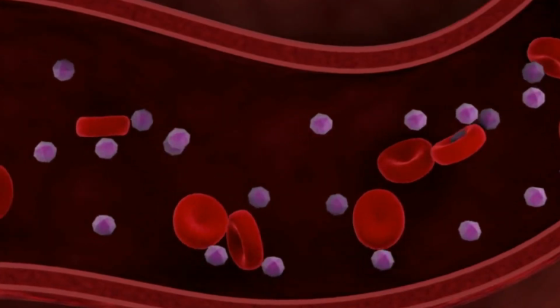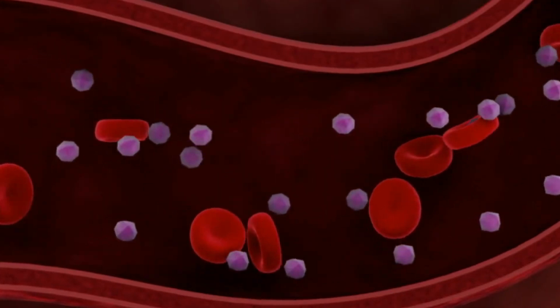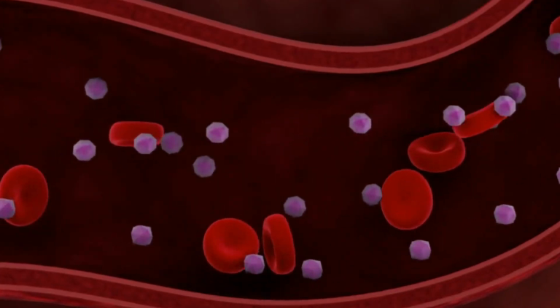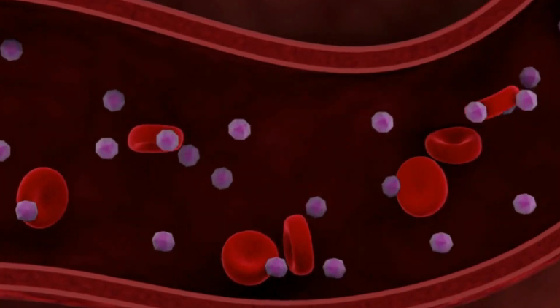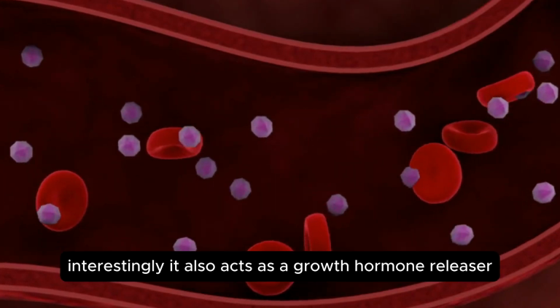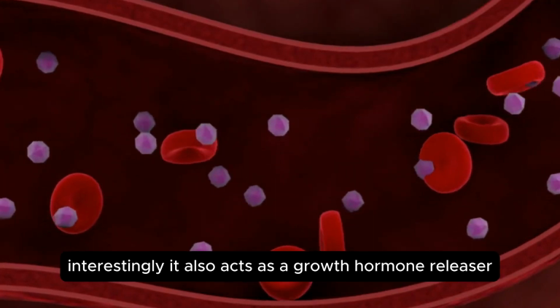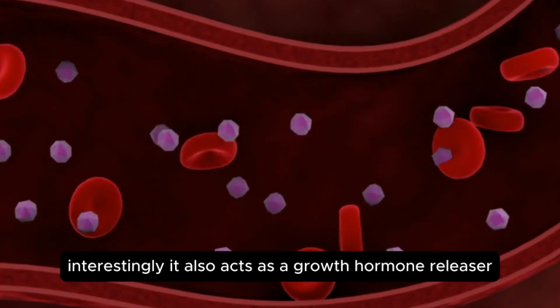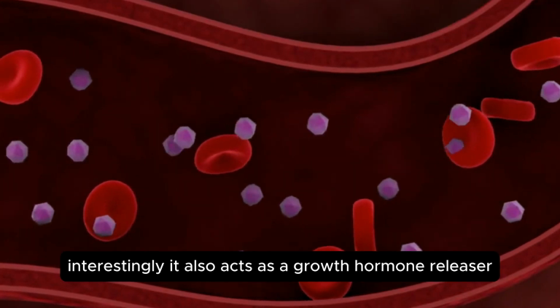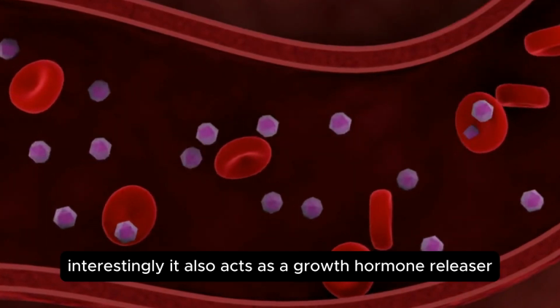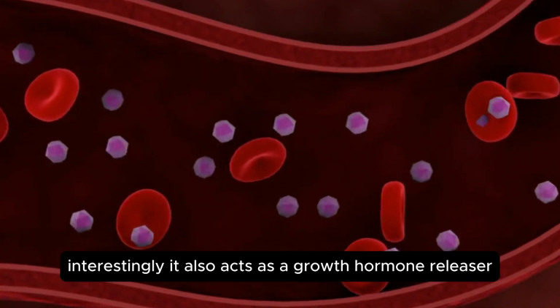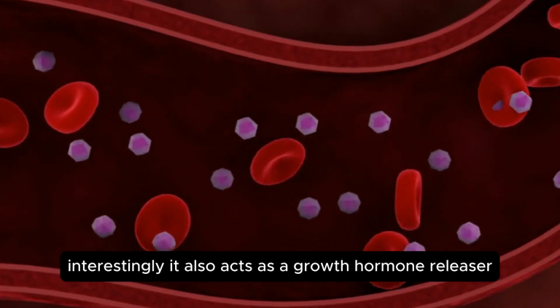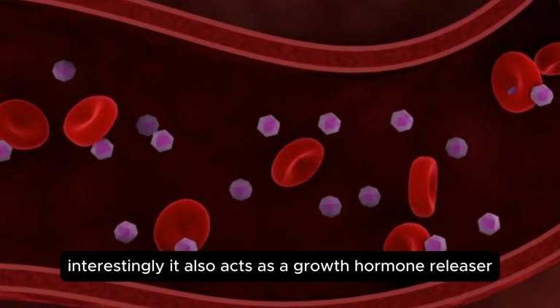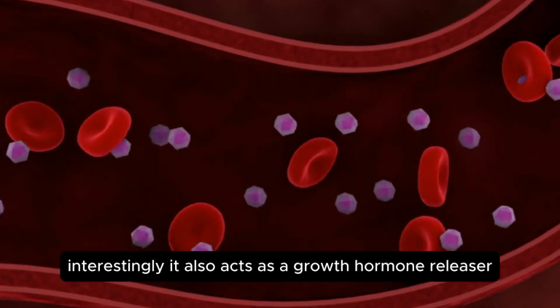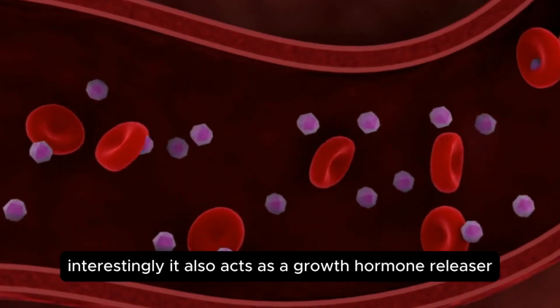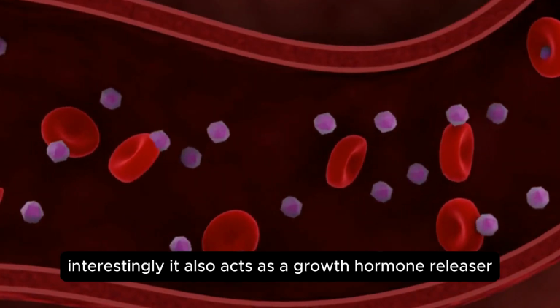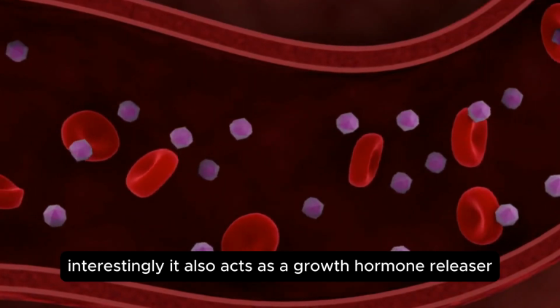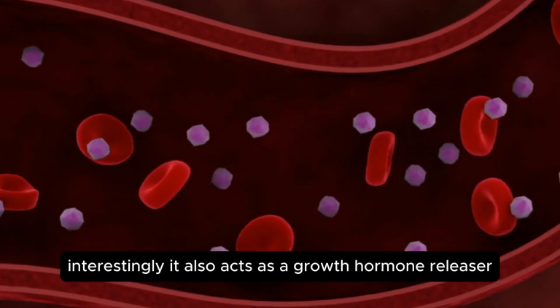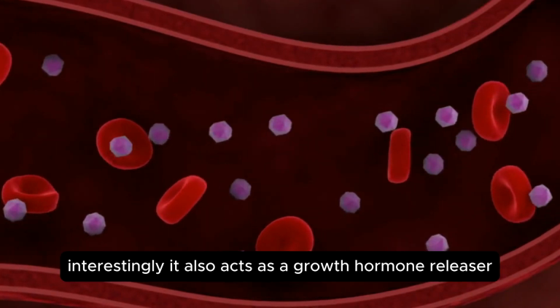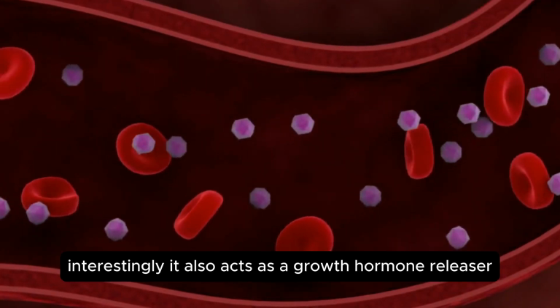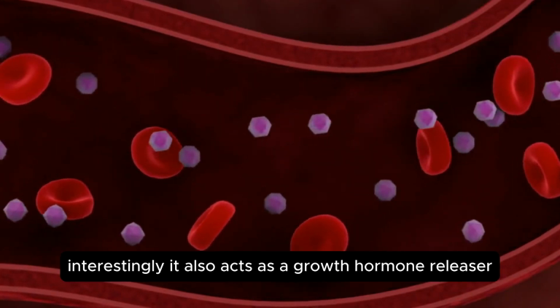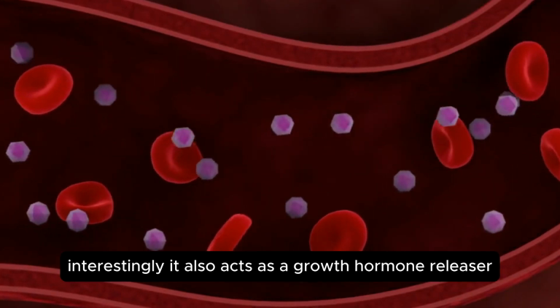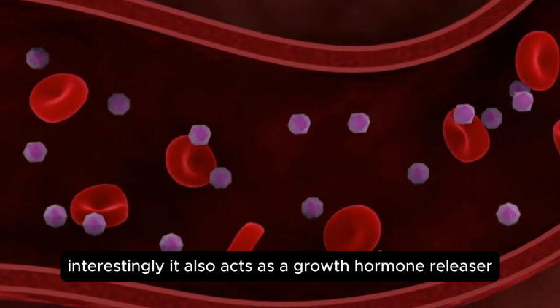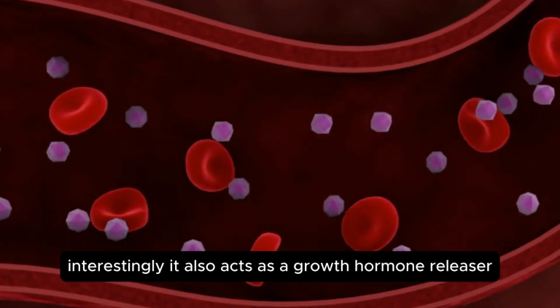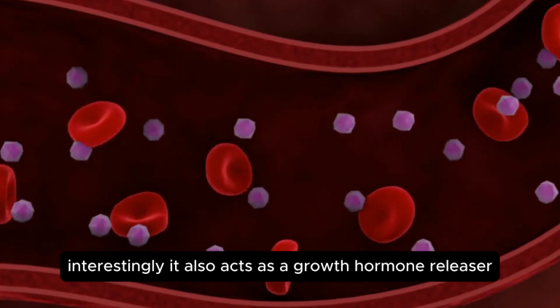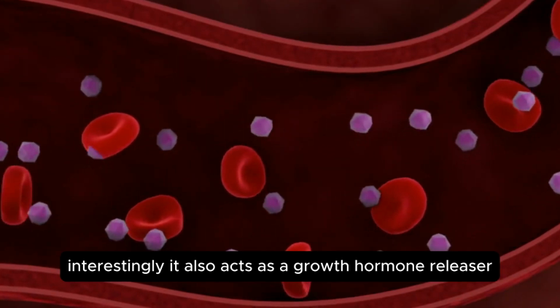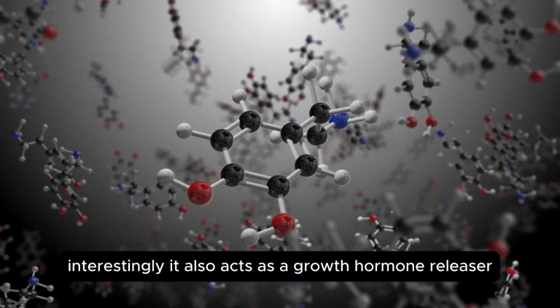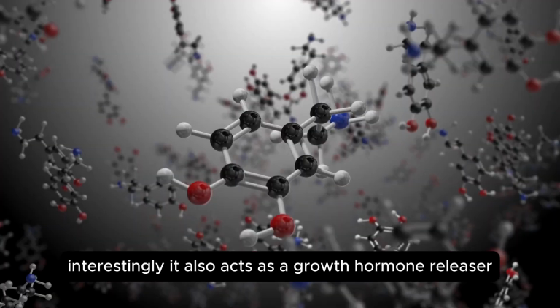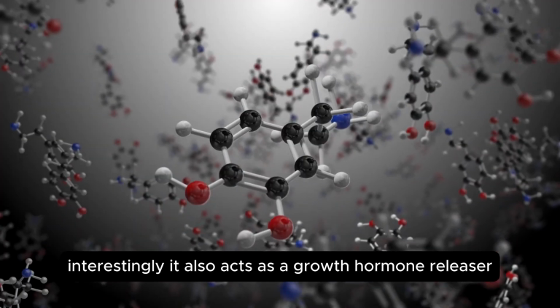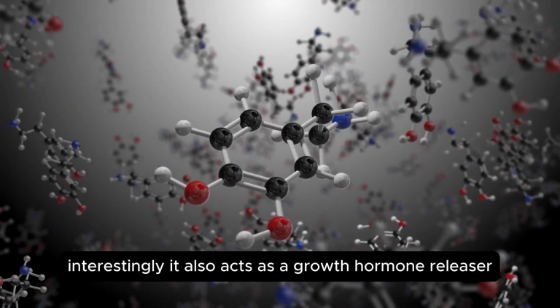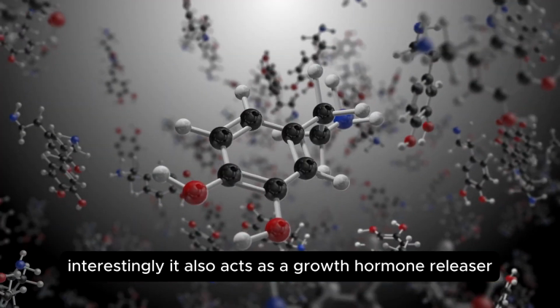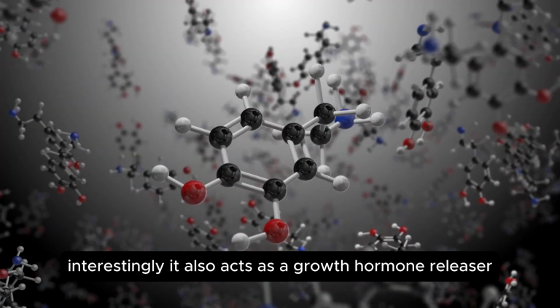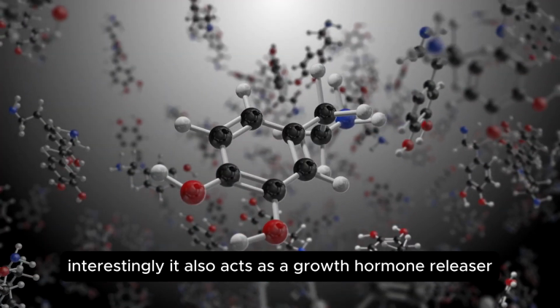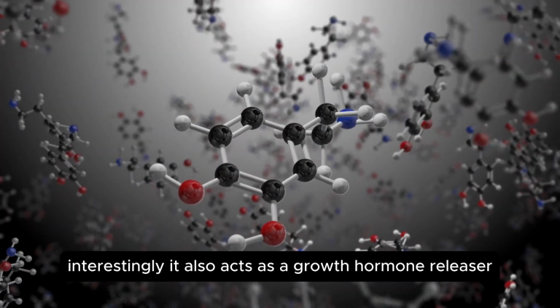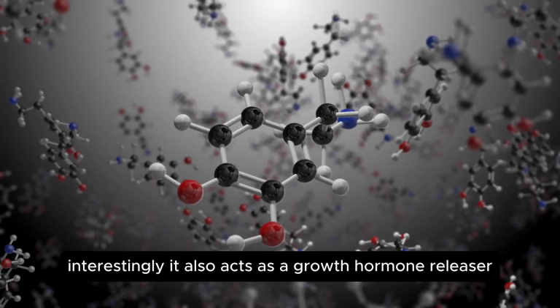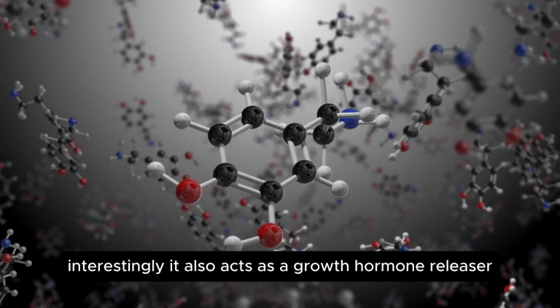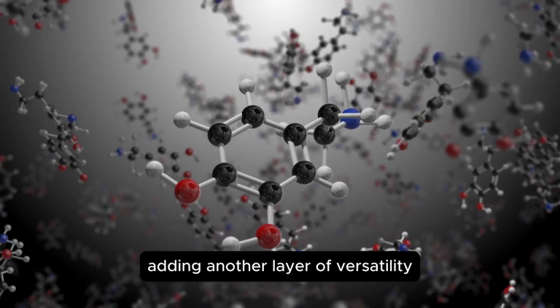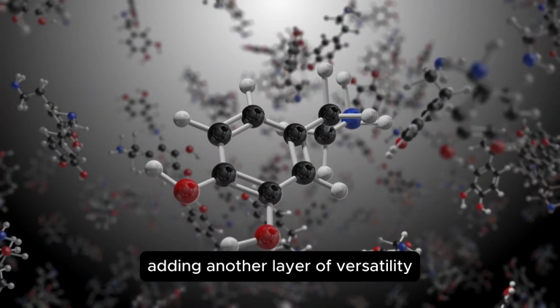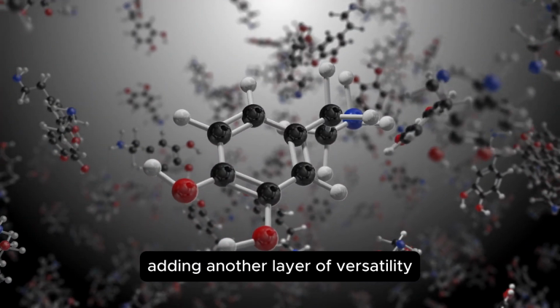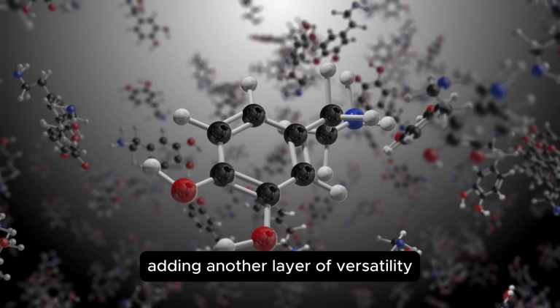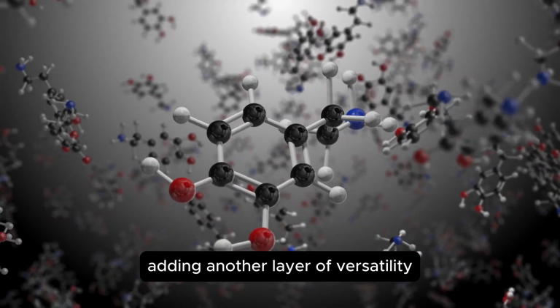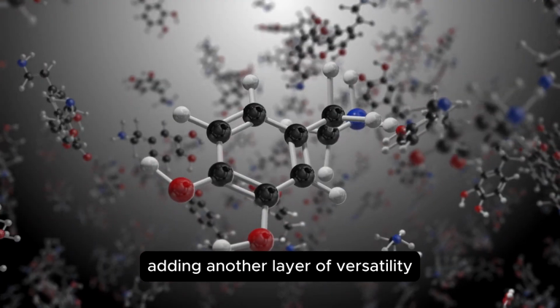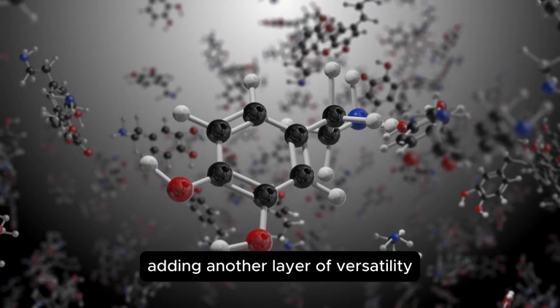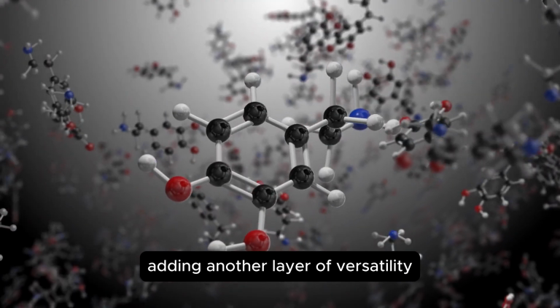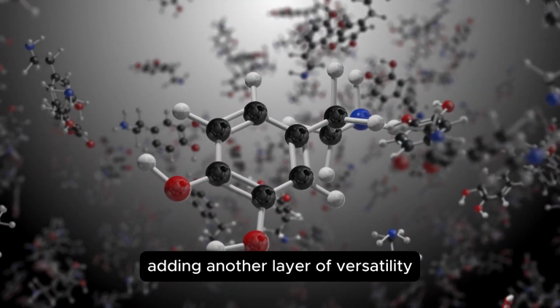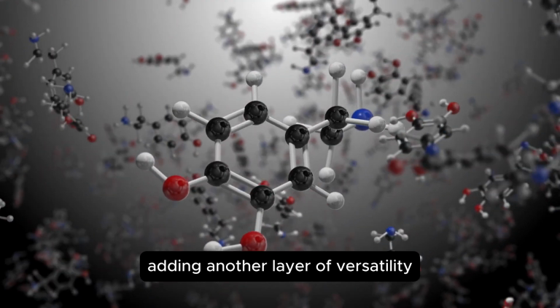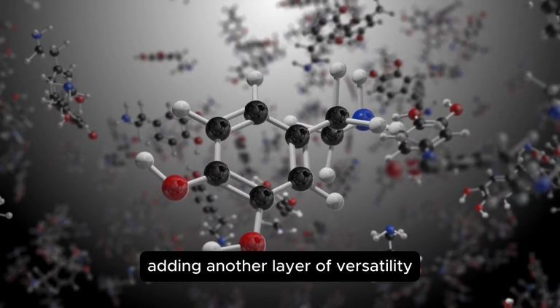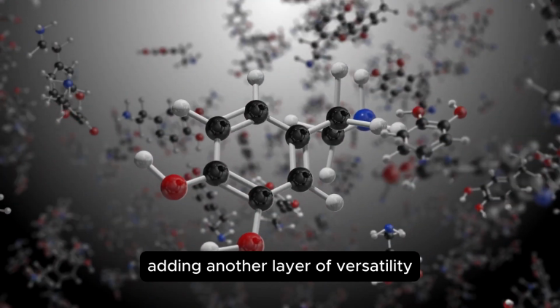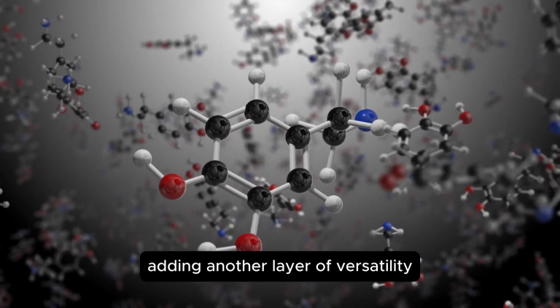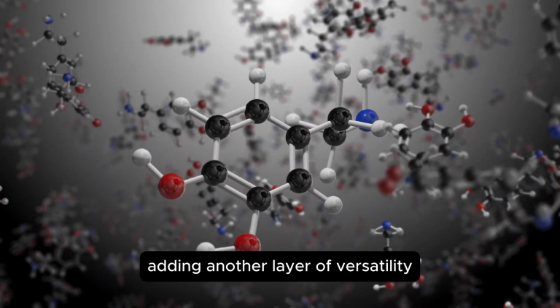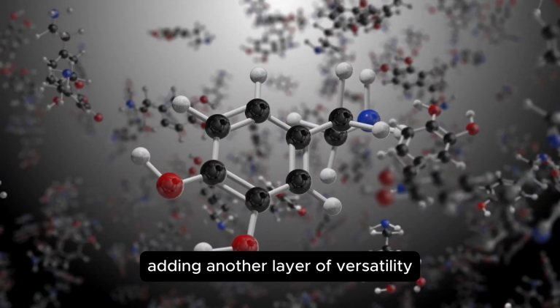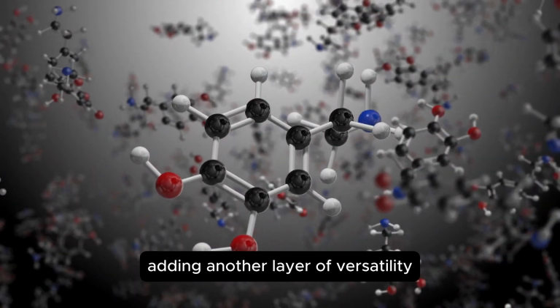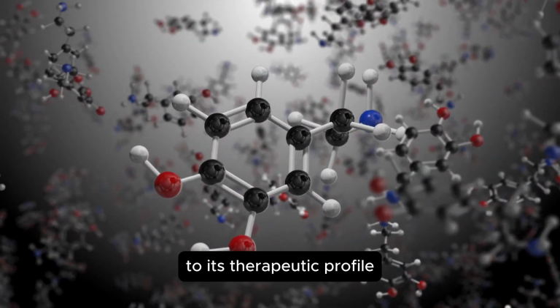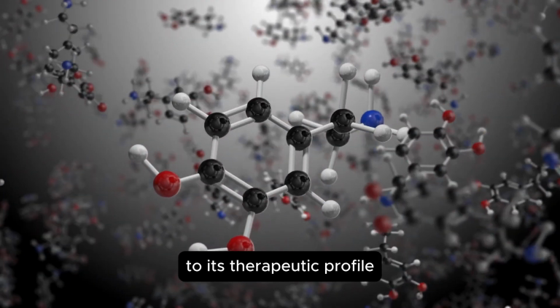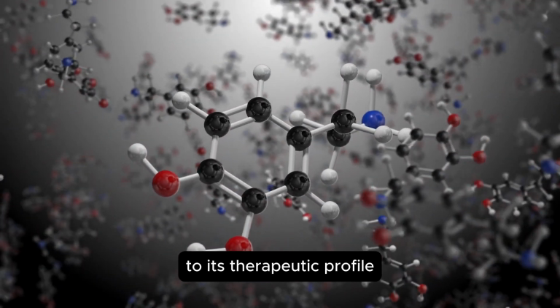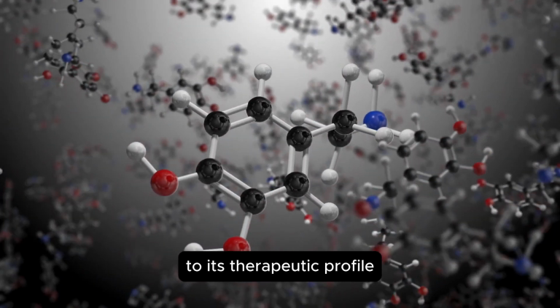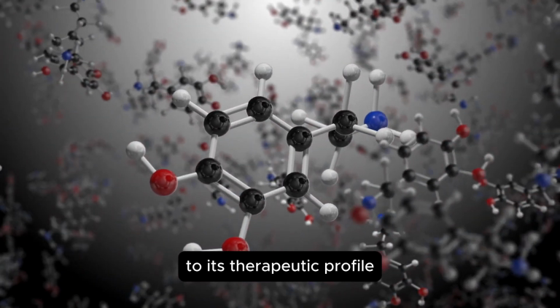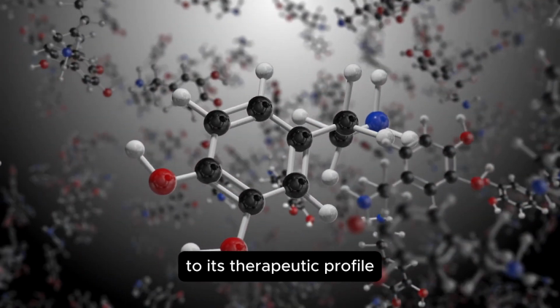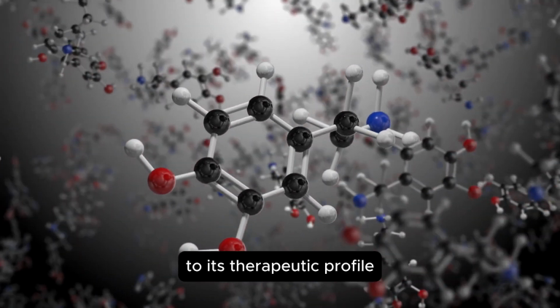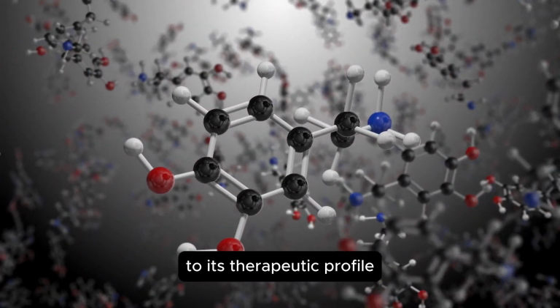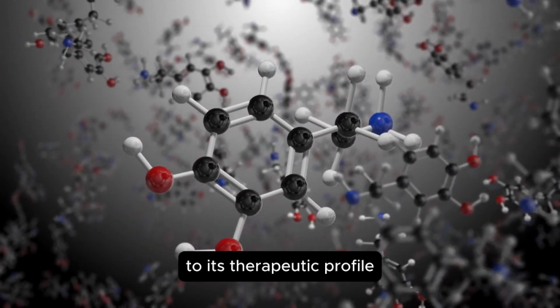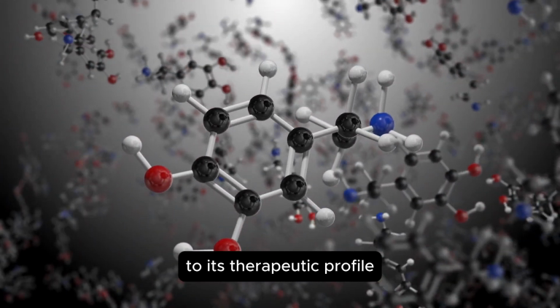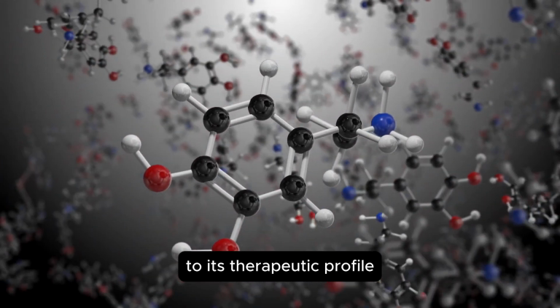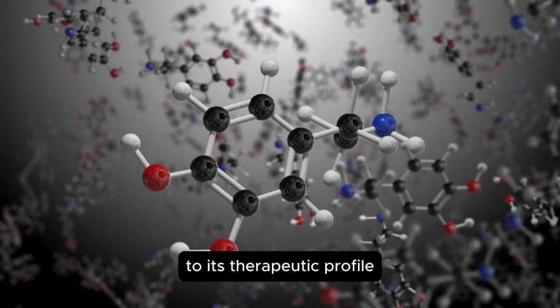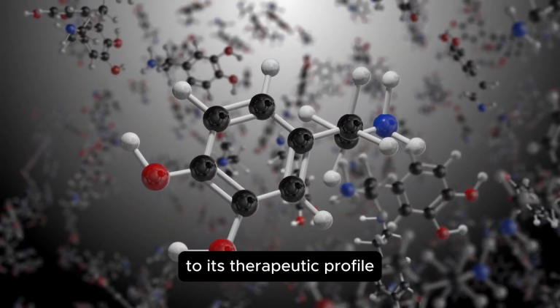Interestingly, it also acts as a growth hormone releaser, adding another layer of versatility to its therapeutic profile.